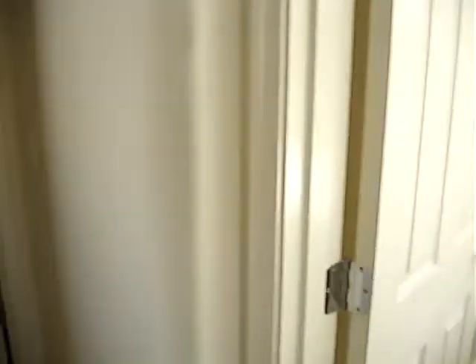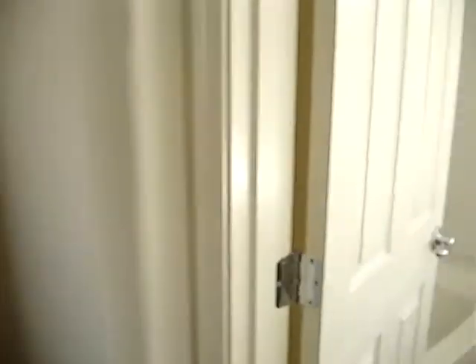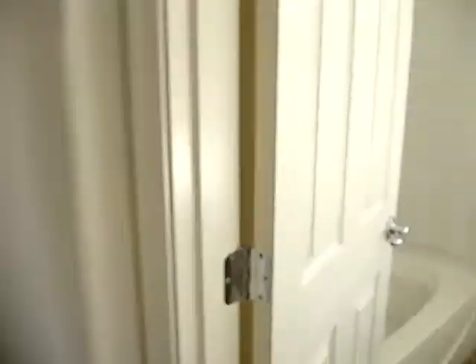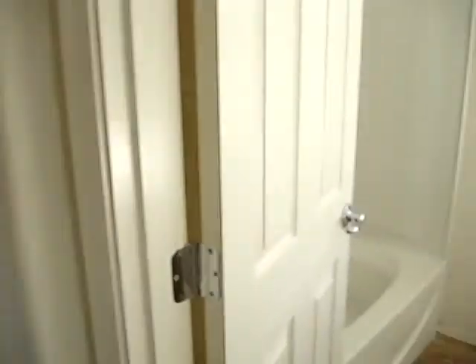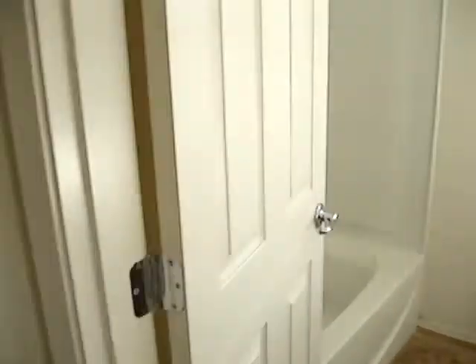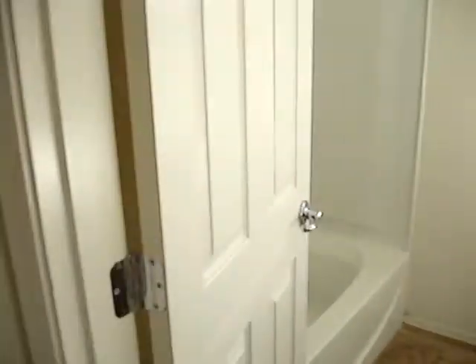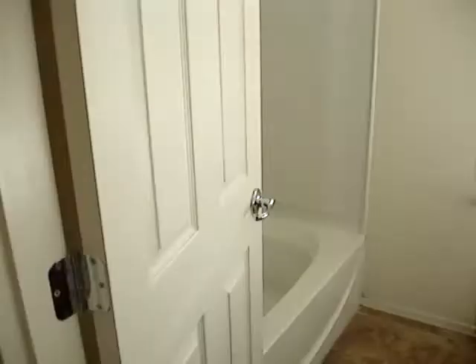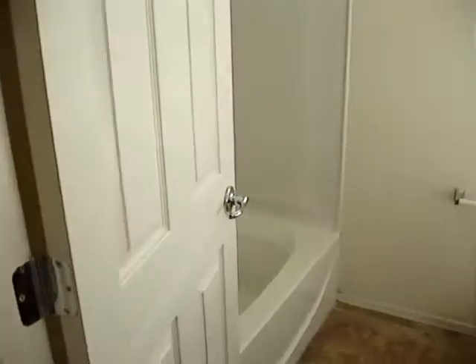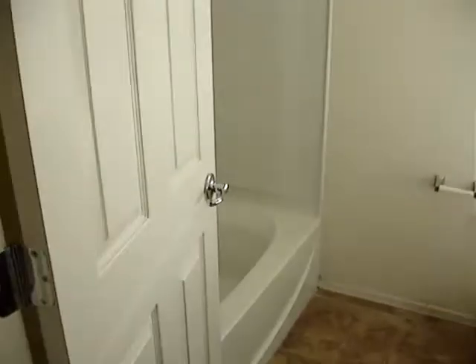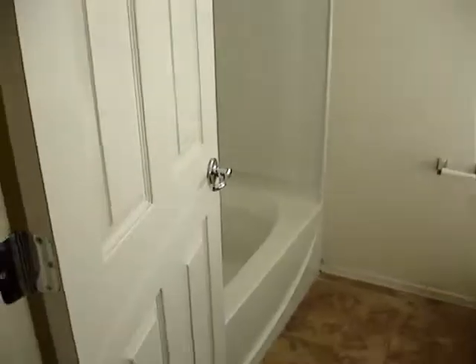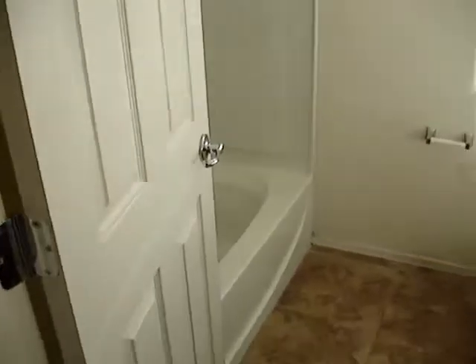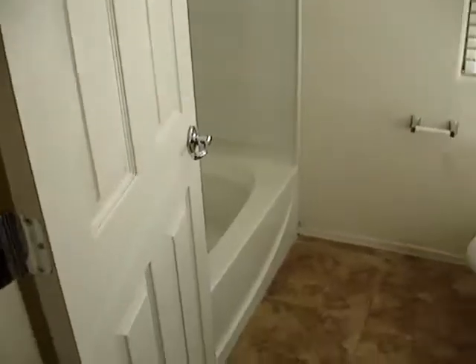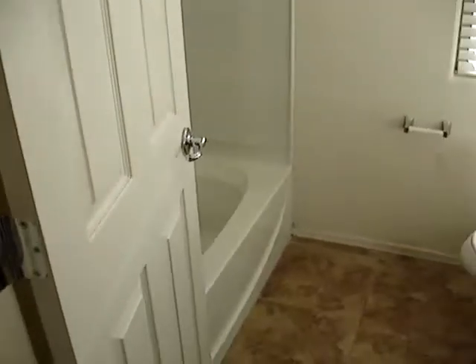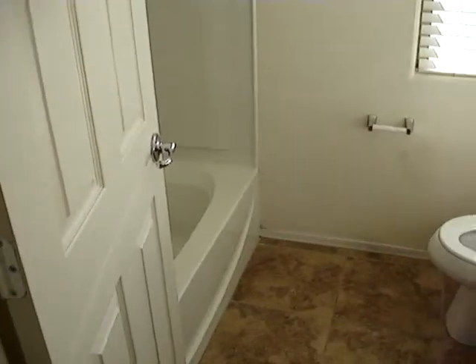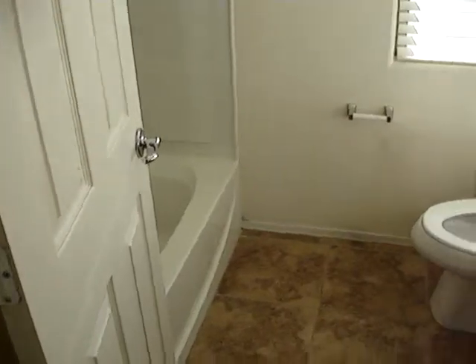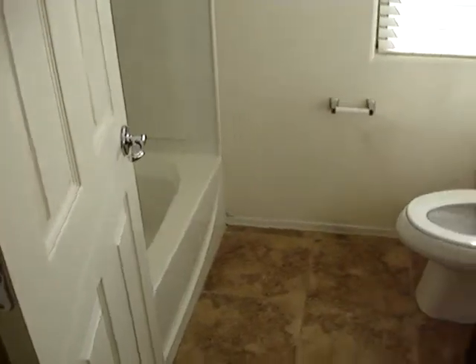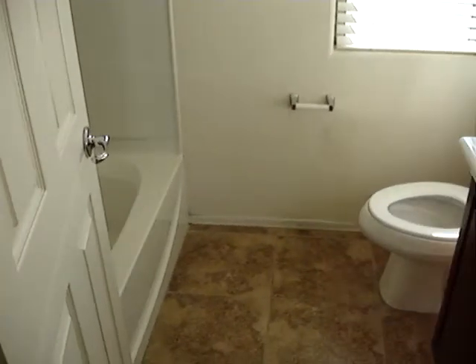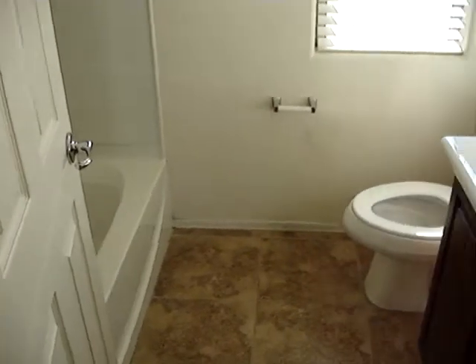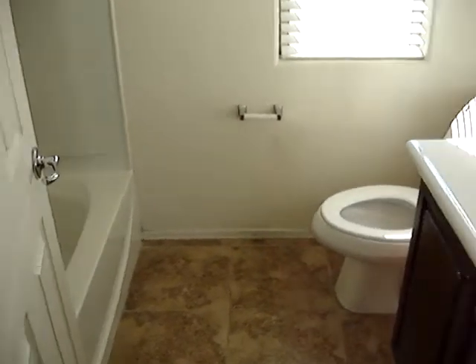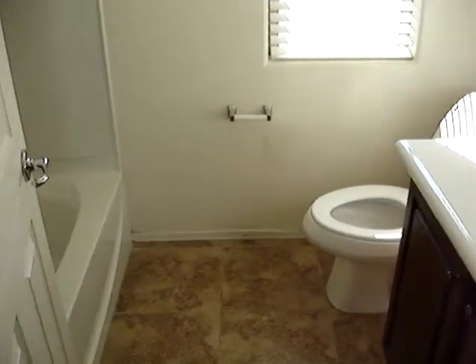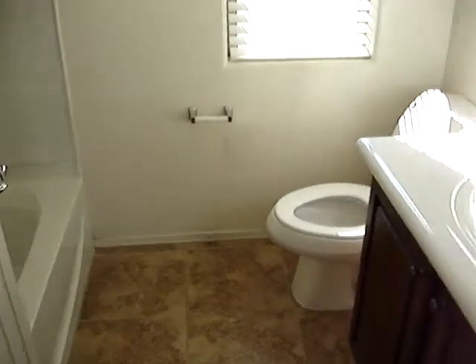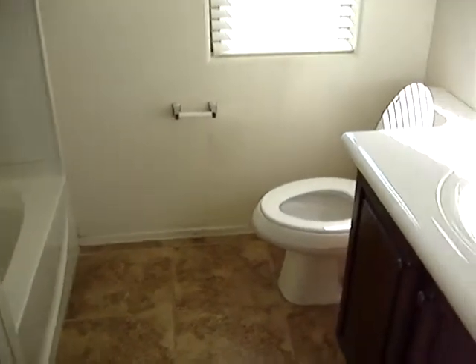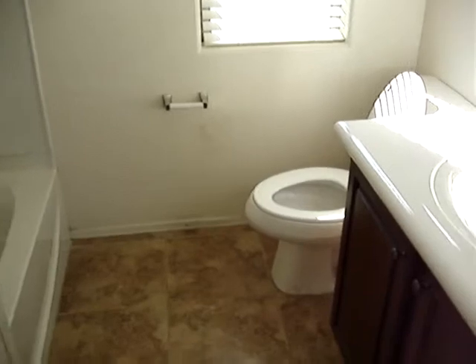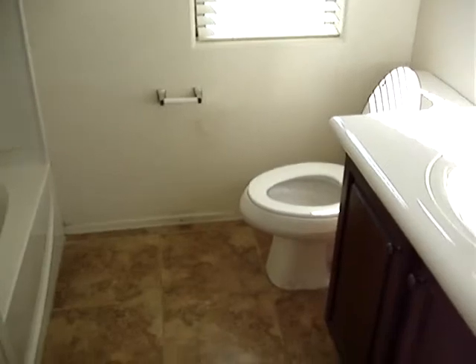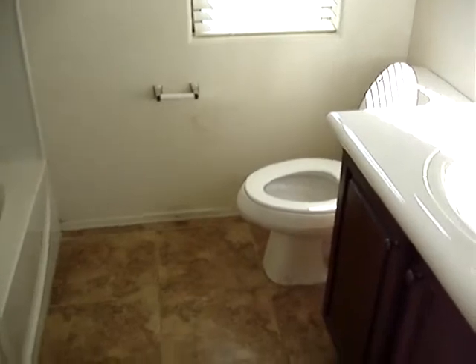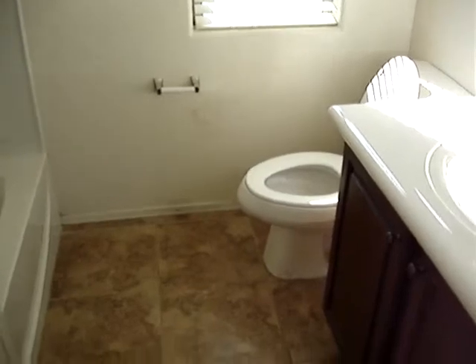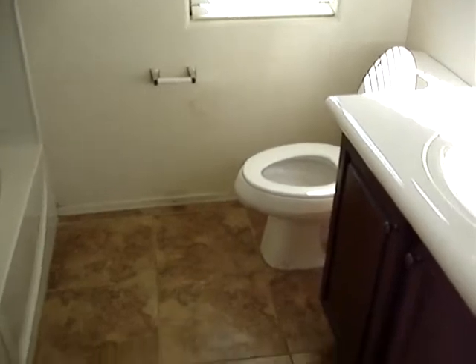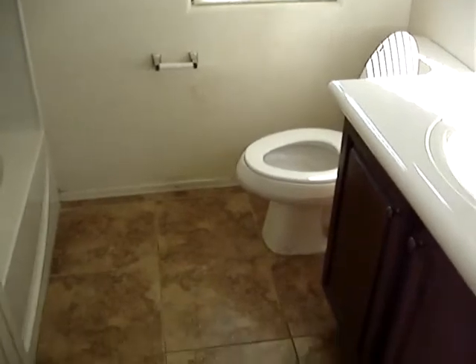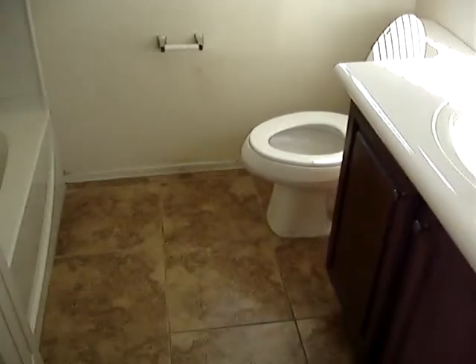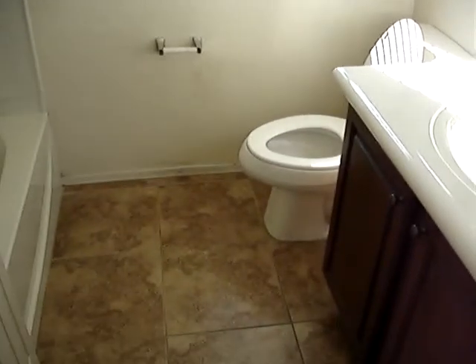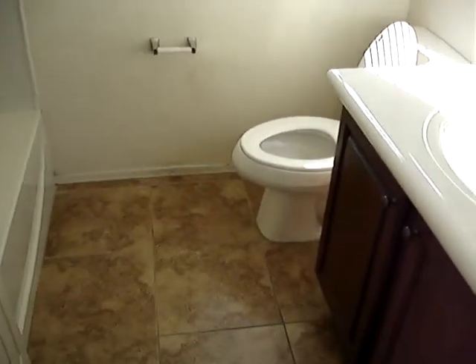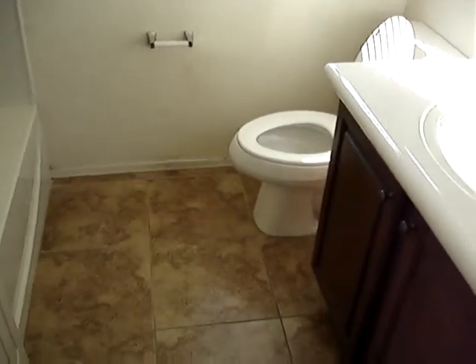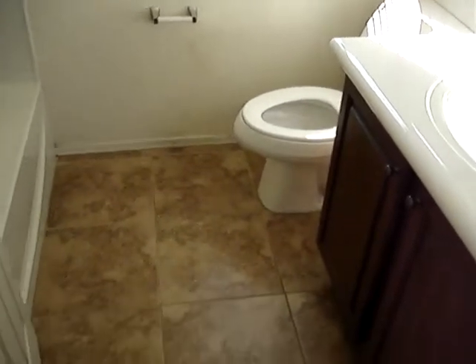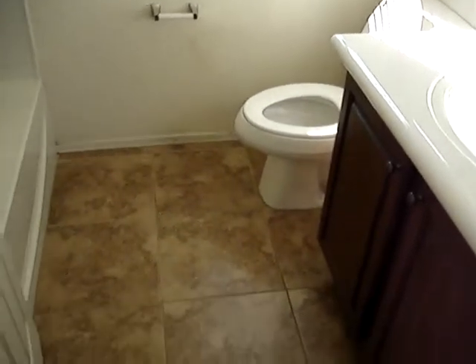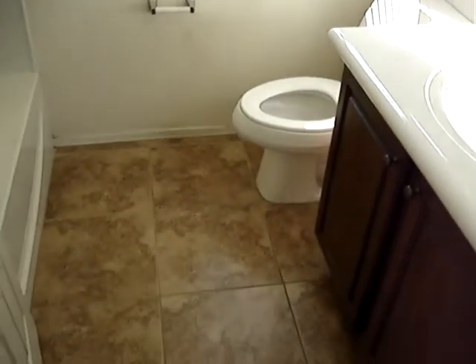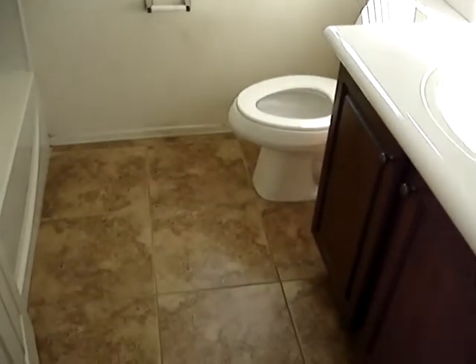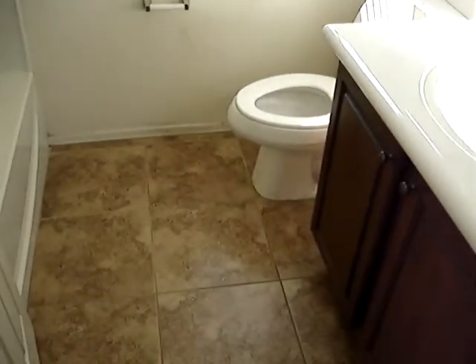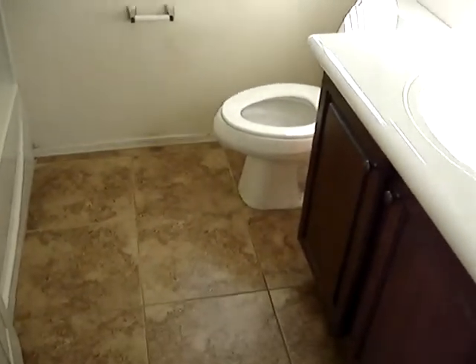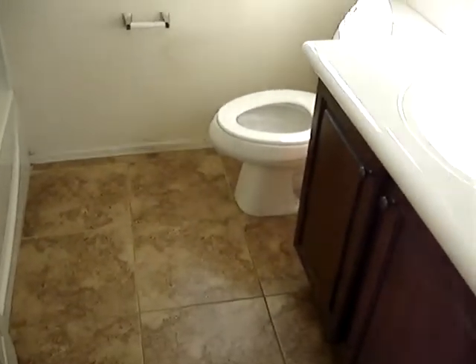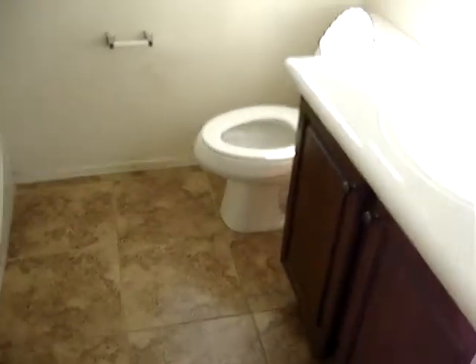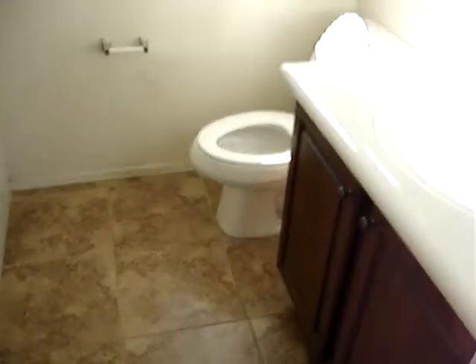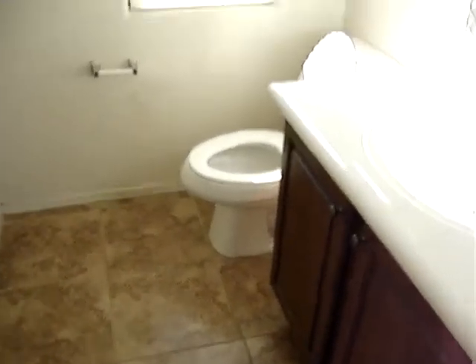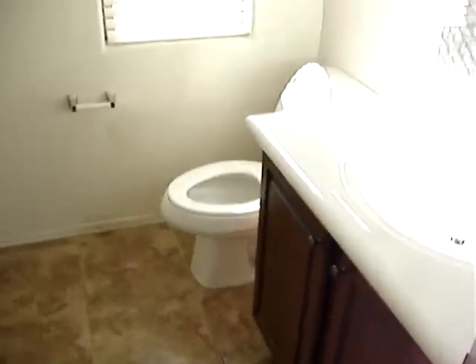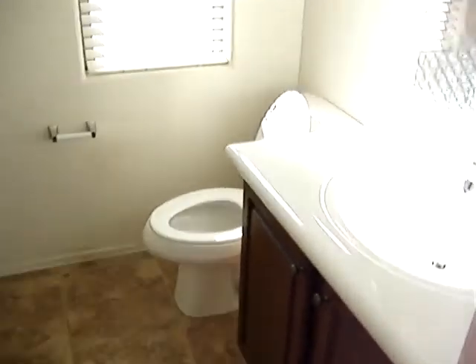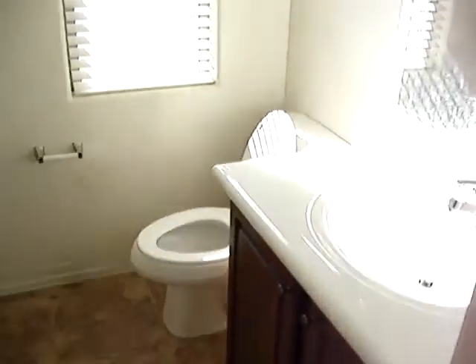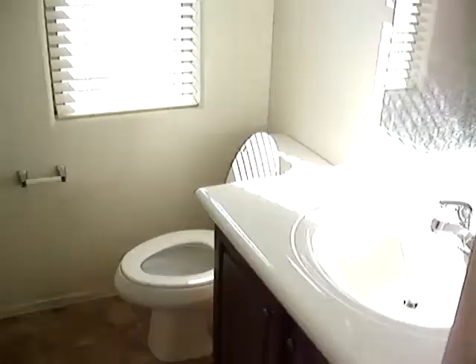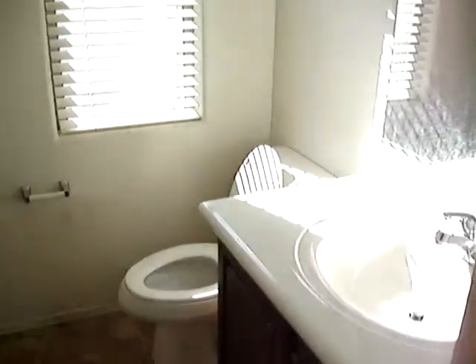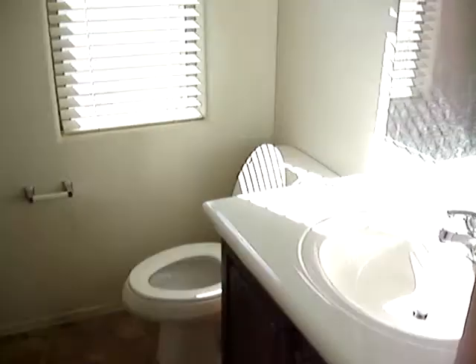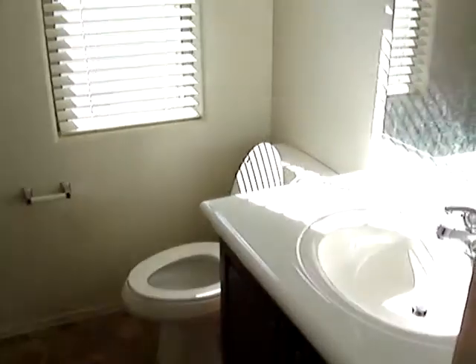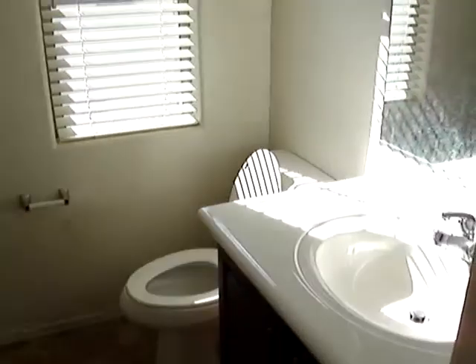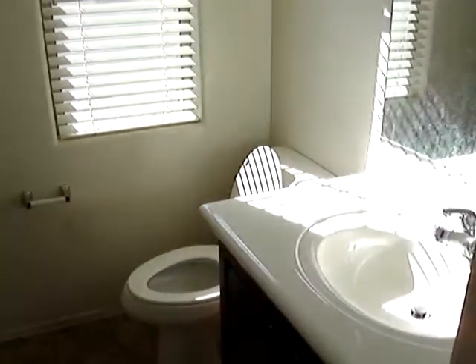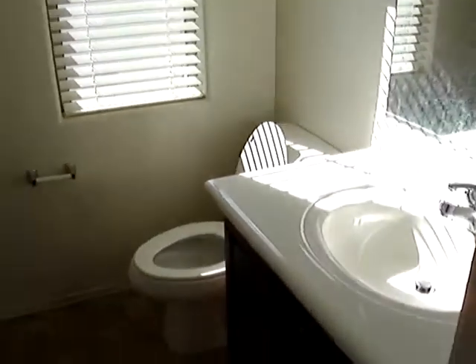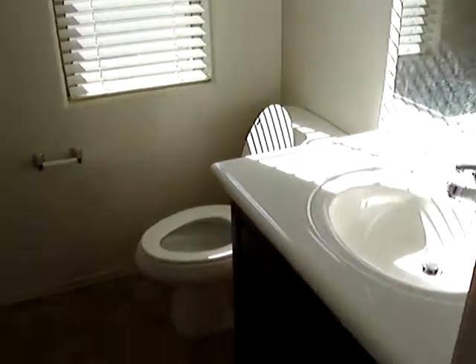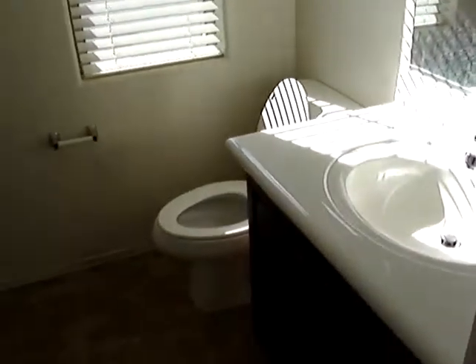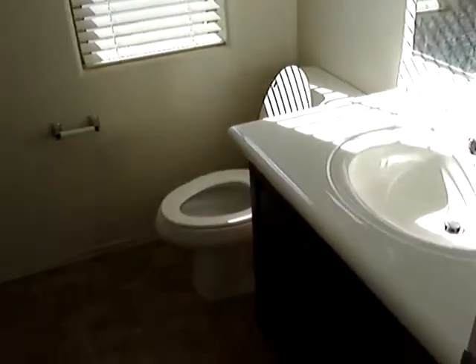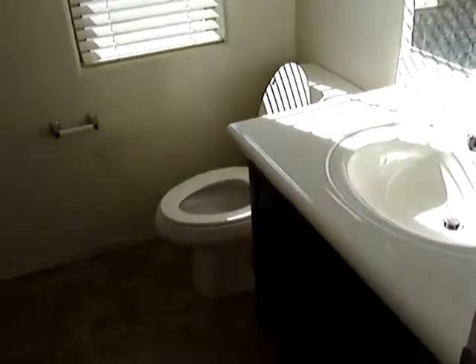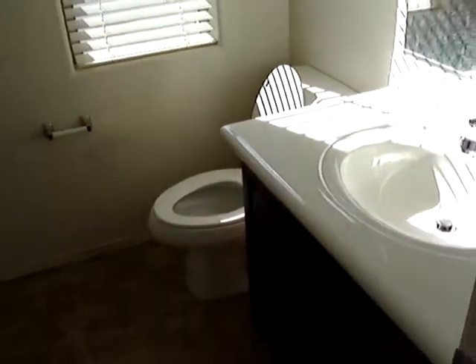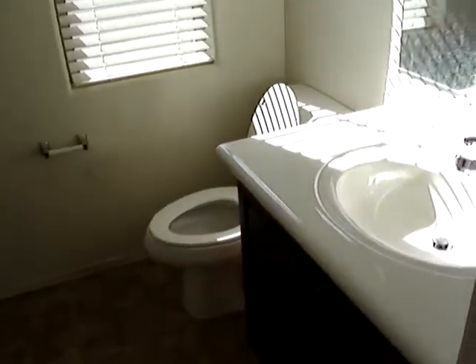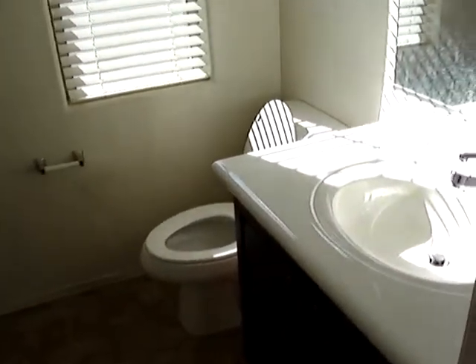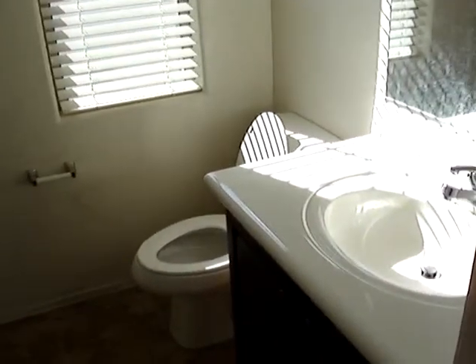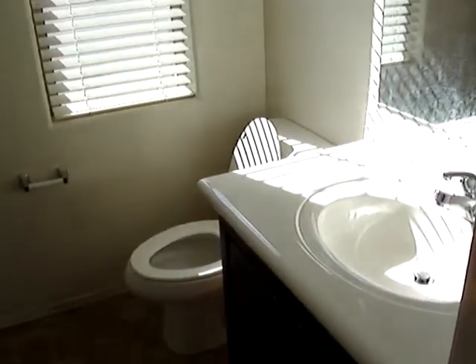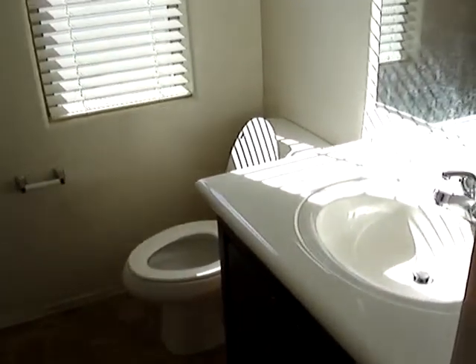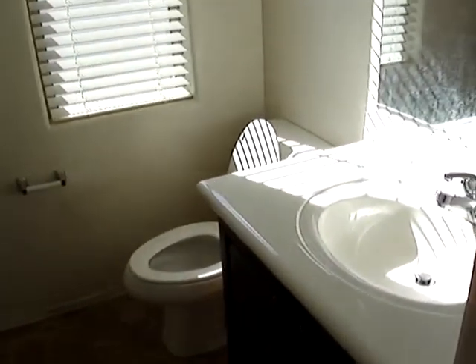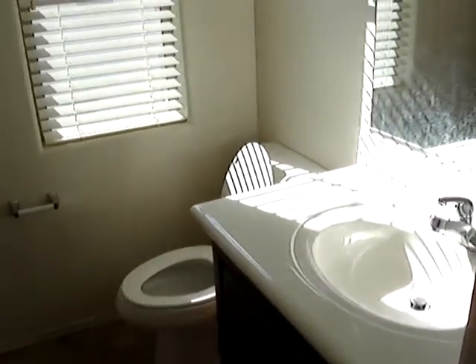Off to the left, we have the spare bathroom, again with nice tile and upgraded cabinets.